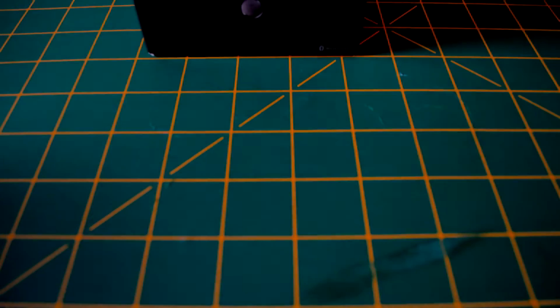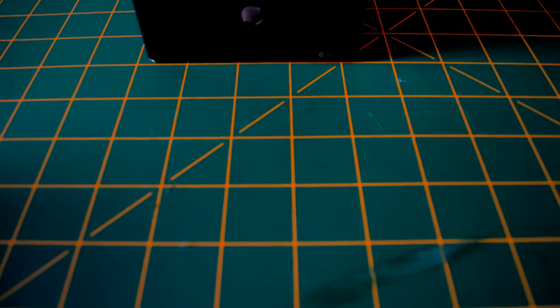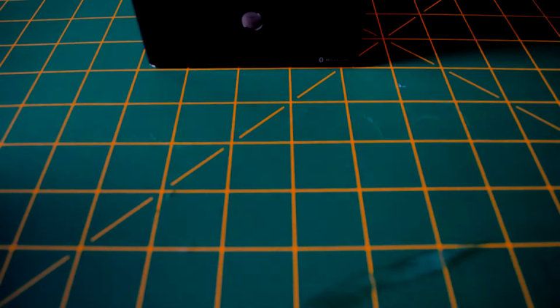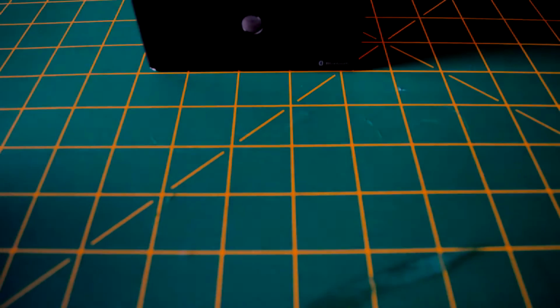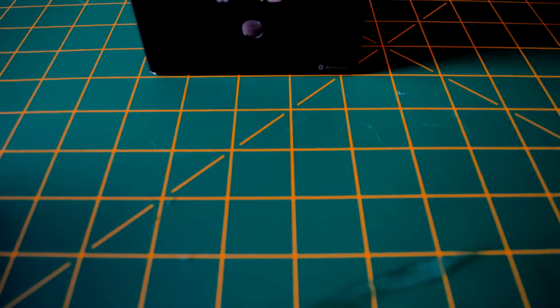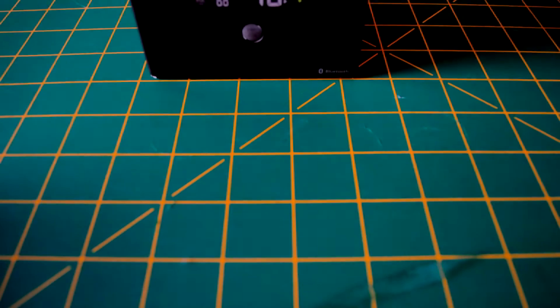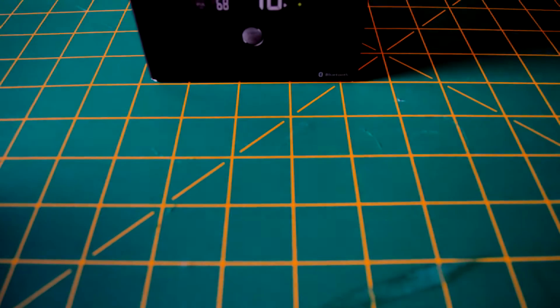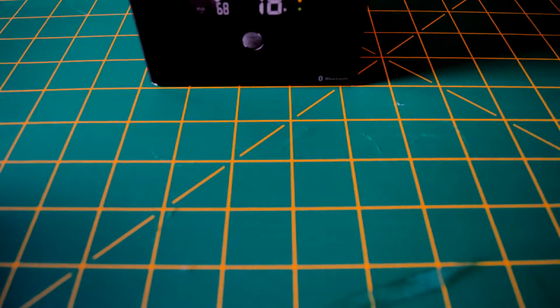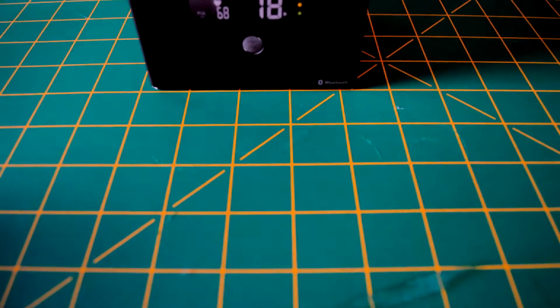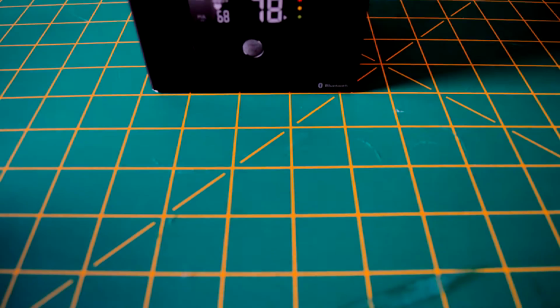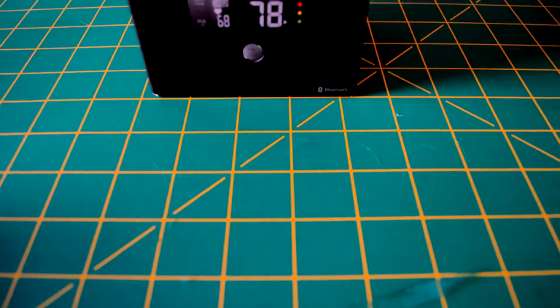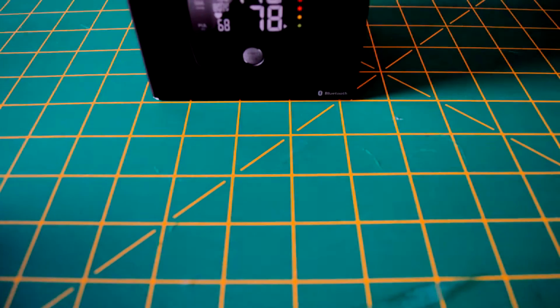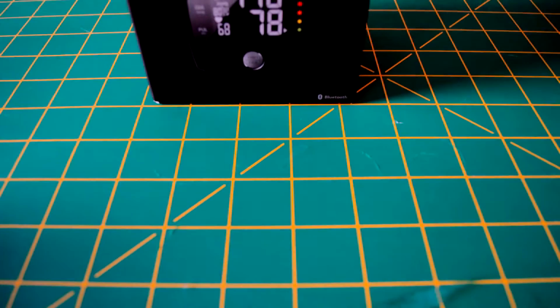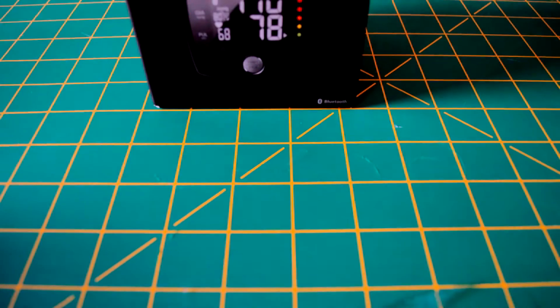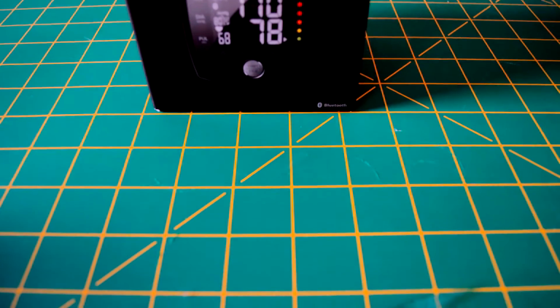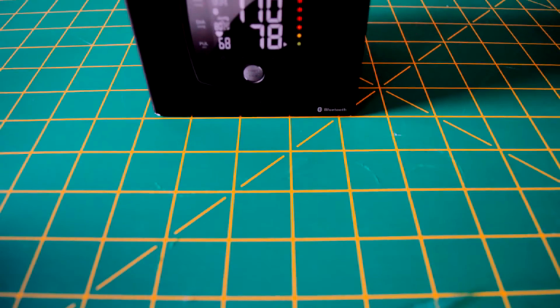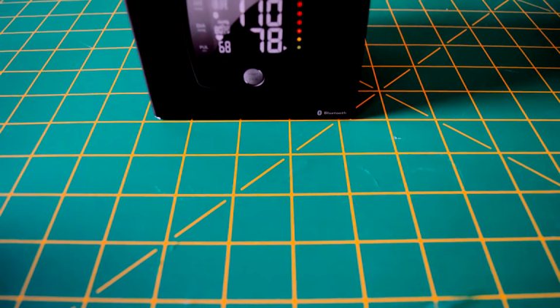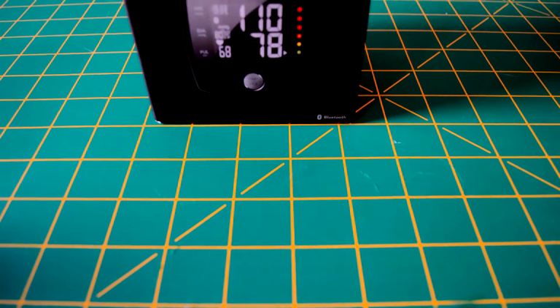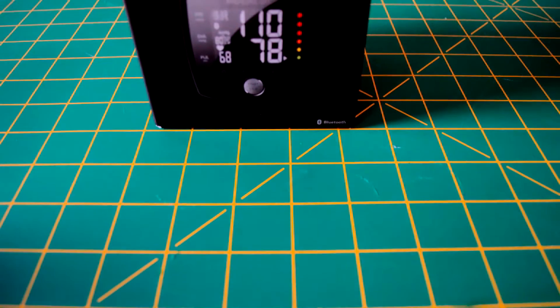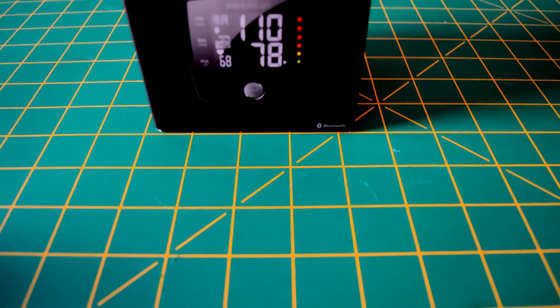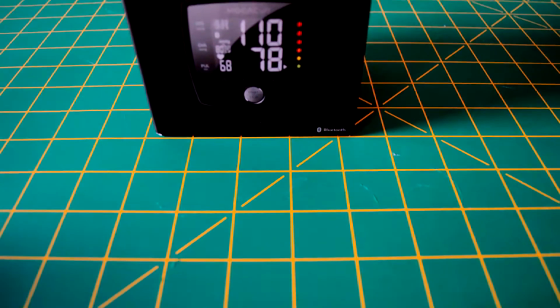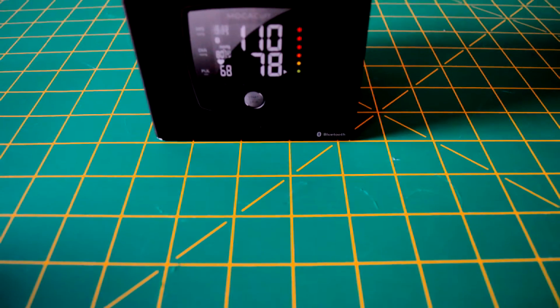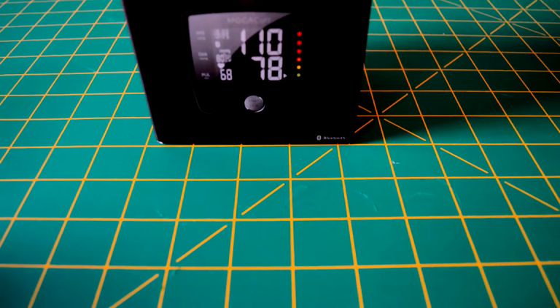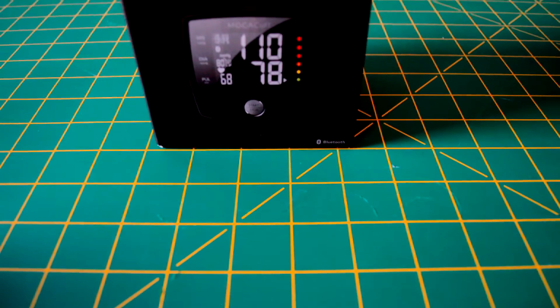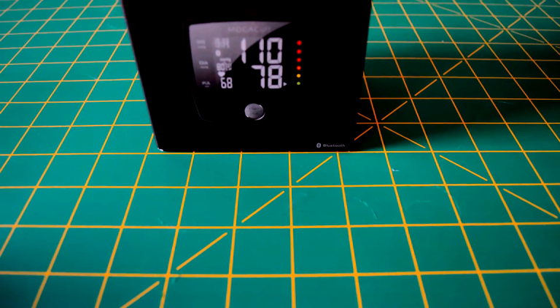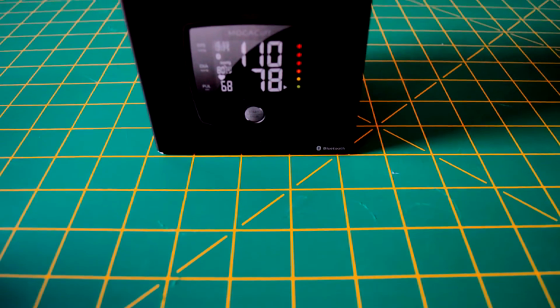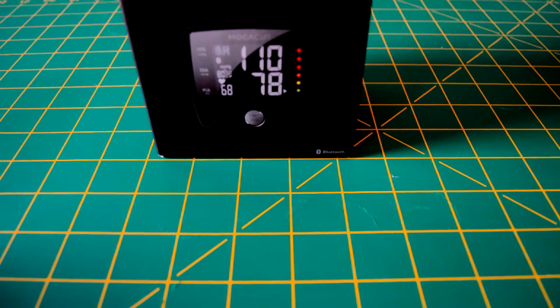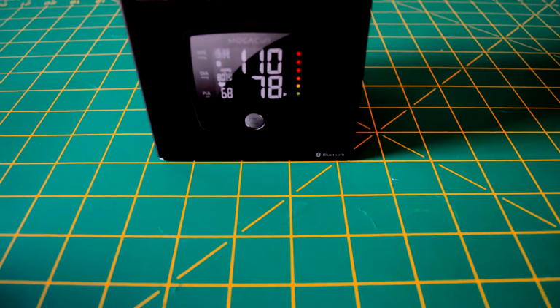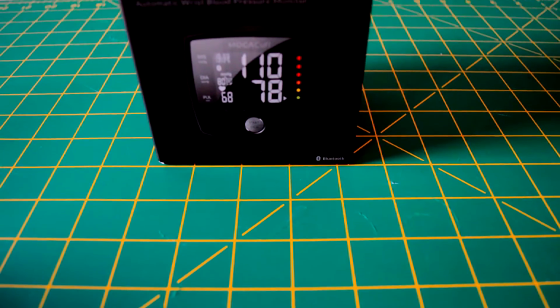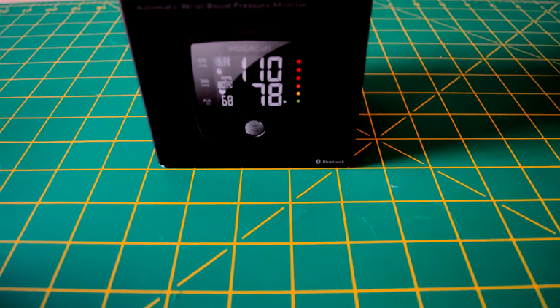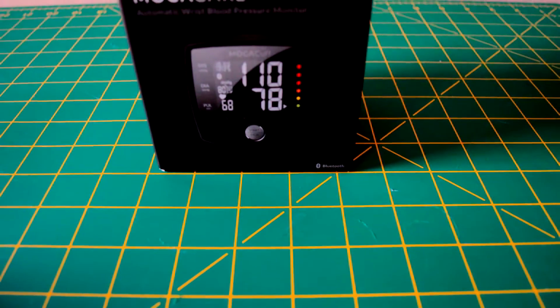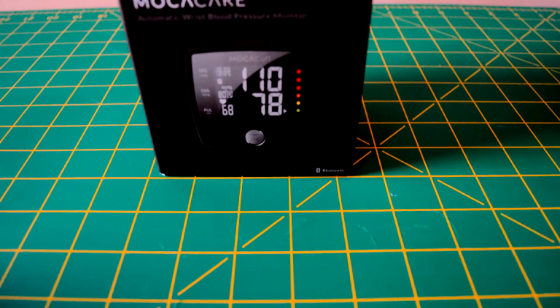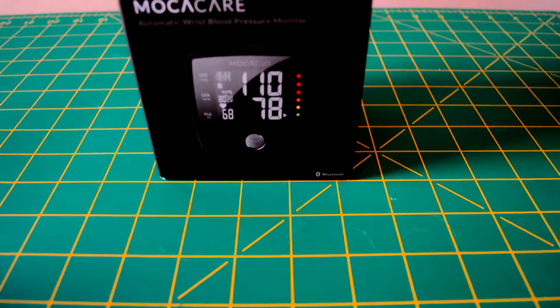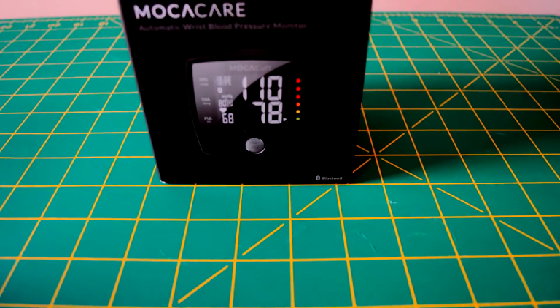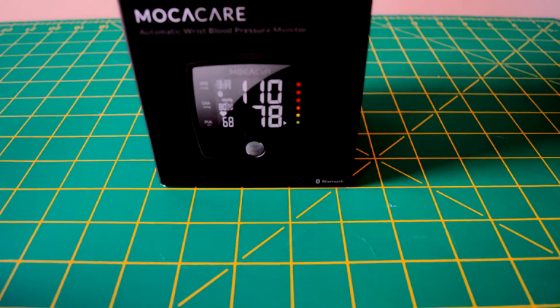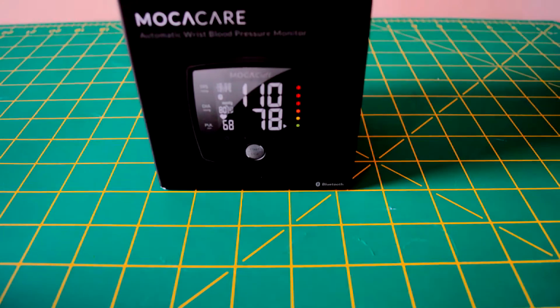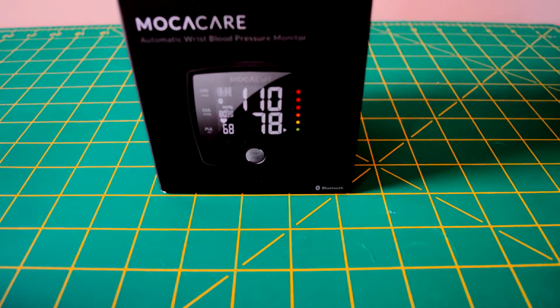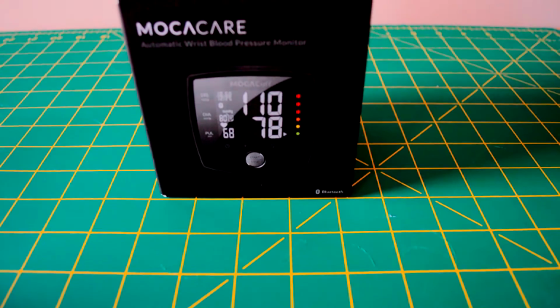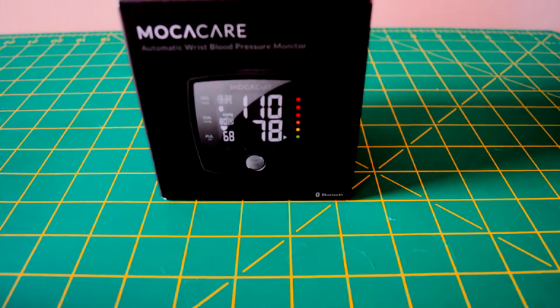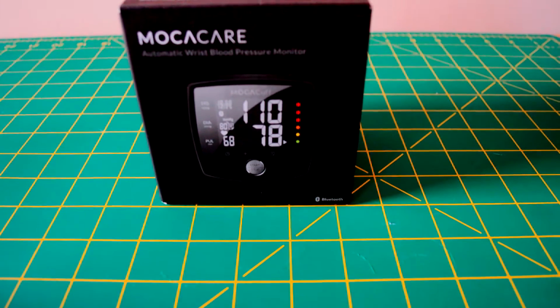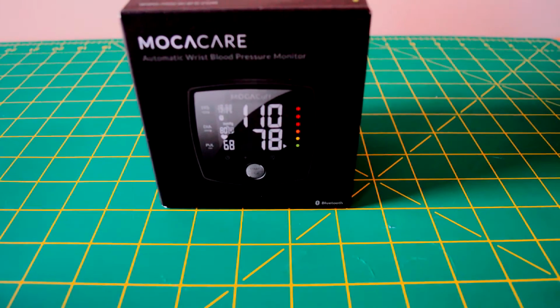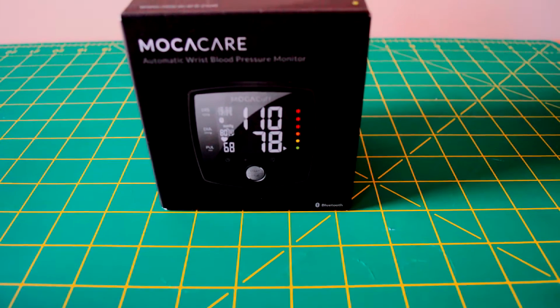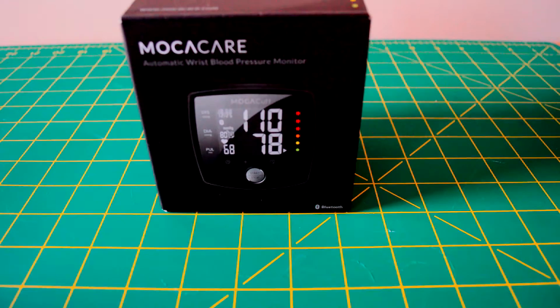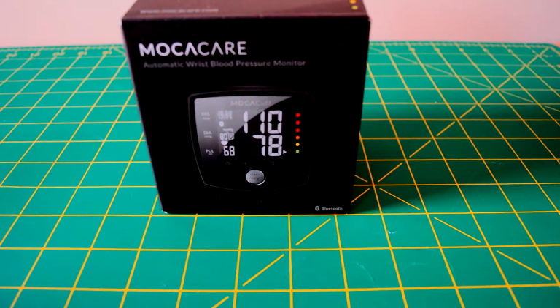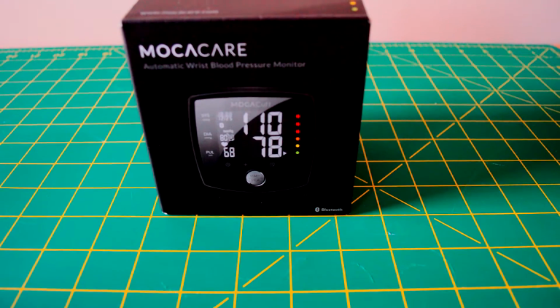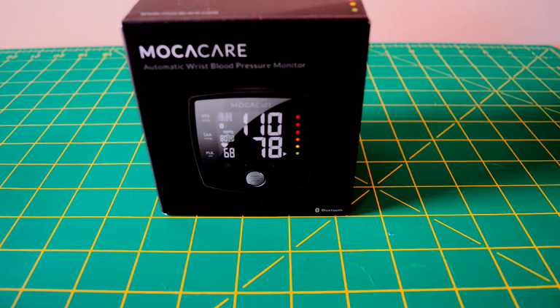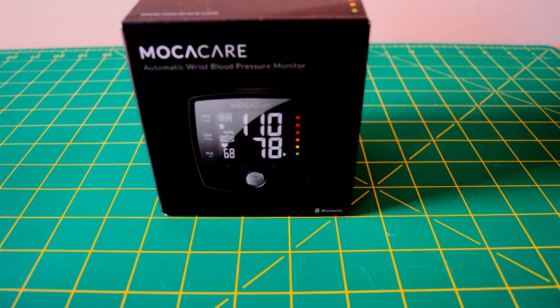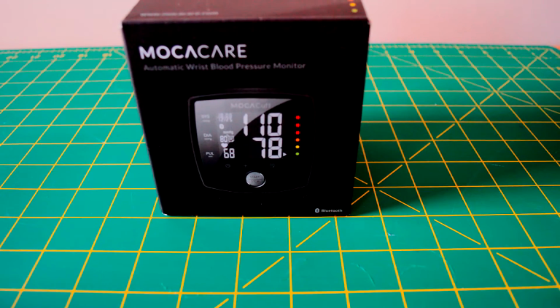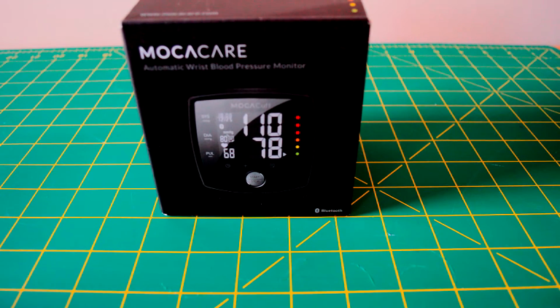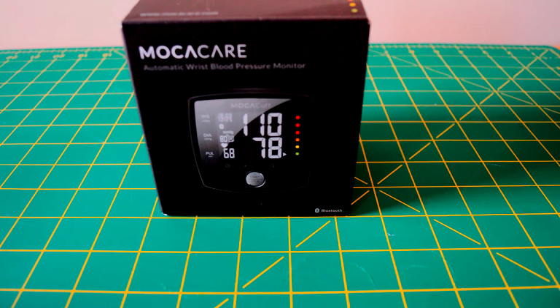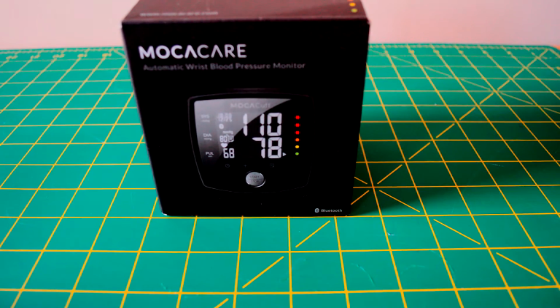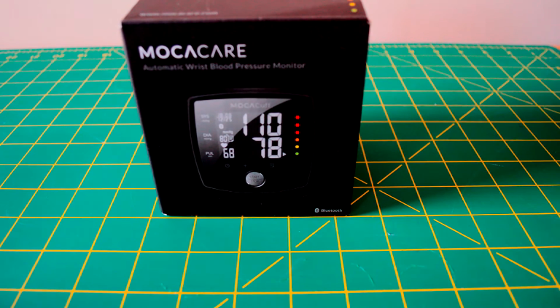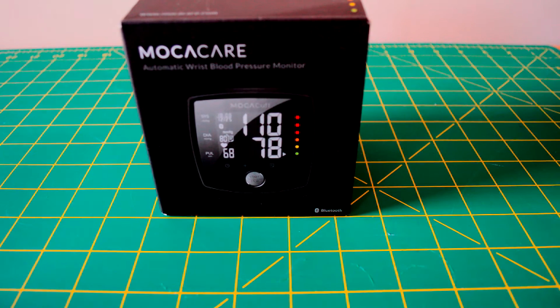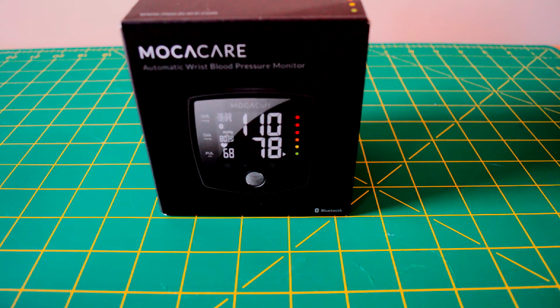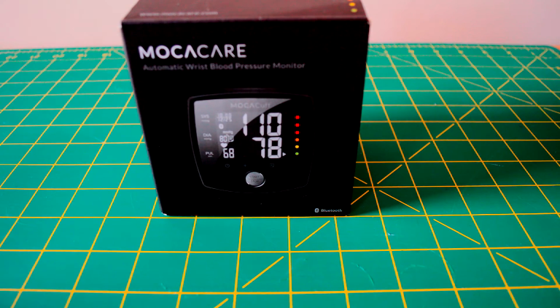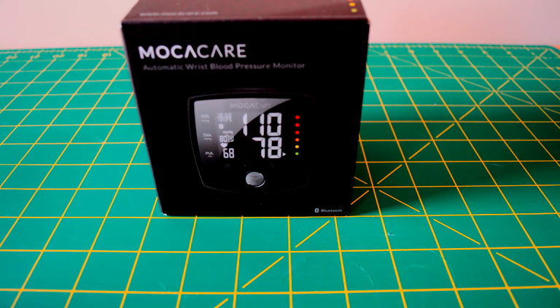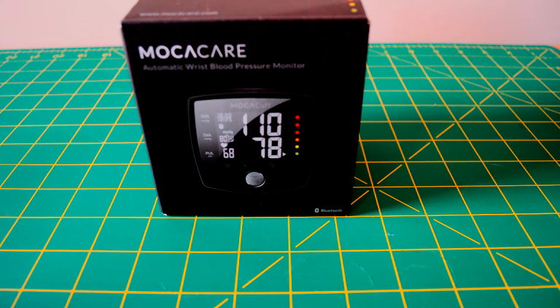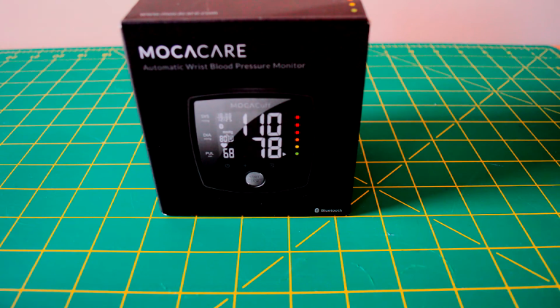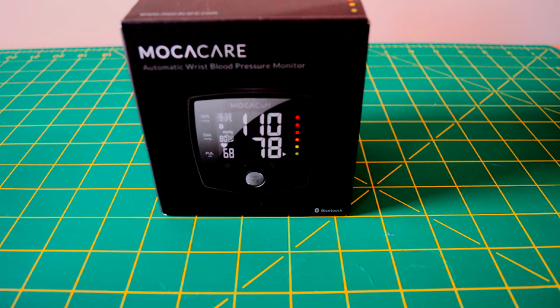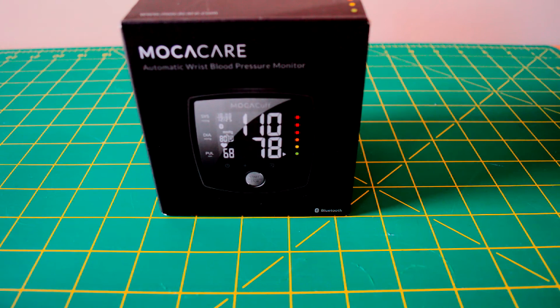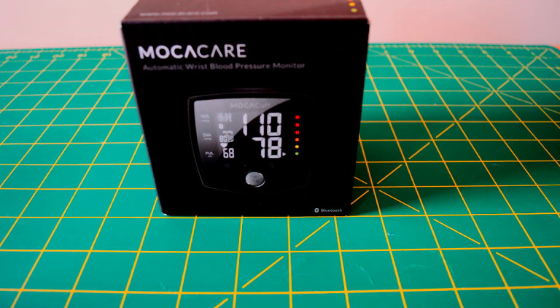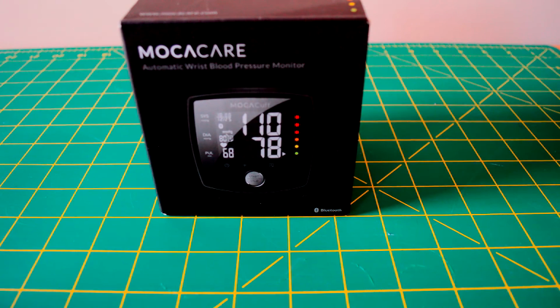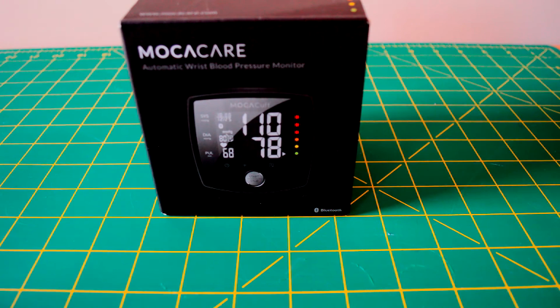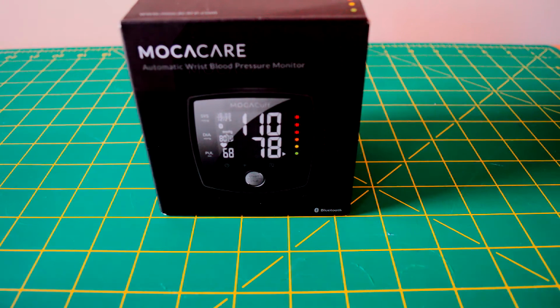Hello everyone, this is Matthew Barnes with TechMalik, and this is the Mocha Cuff by MoCare, the wireless blood pressure monitor.